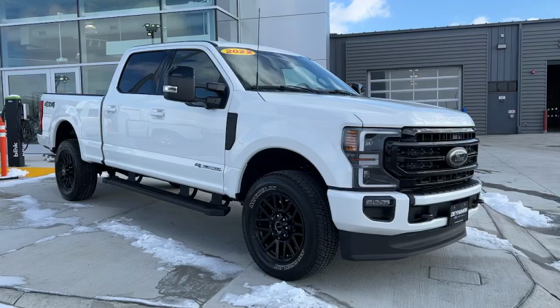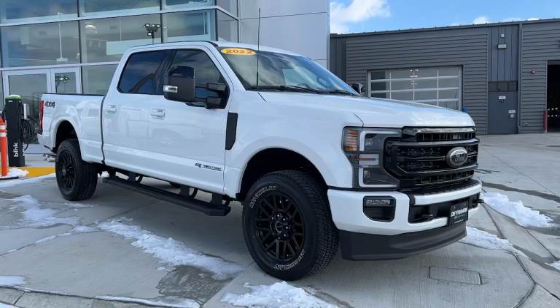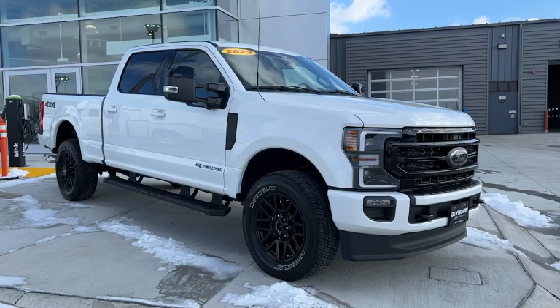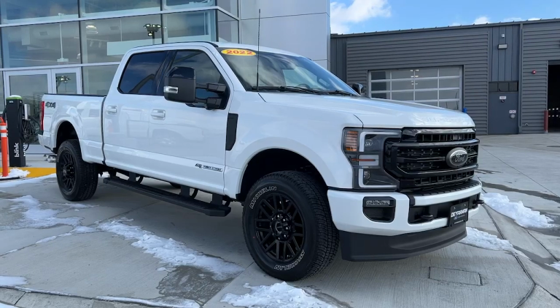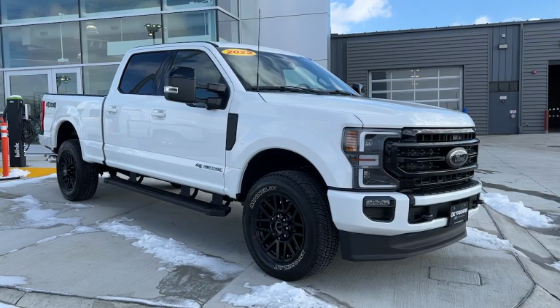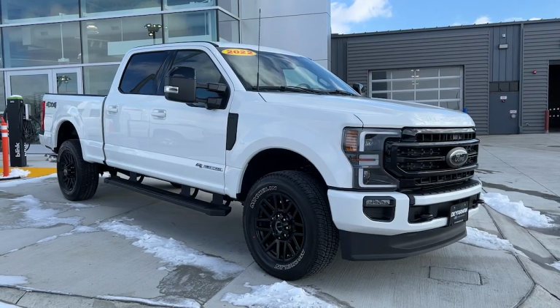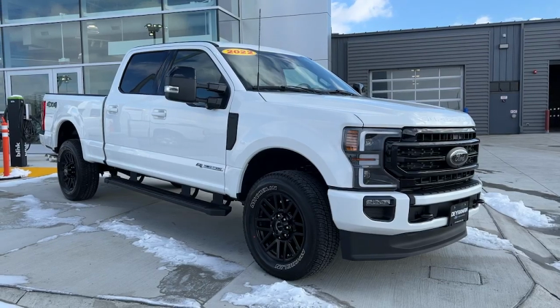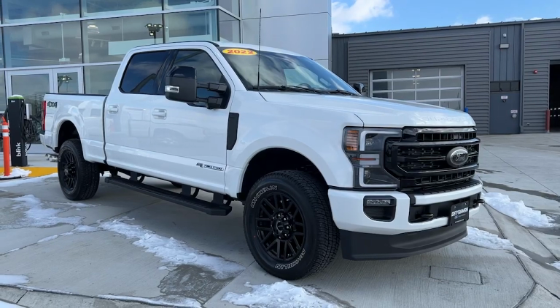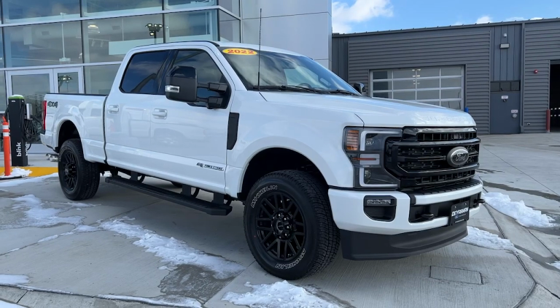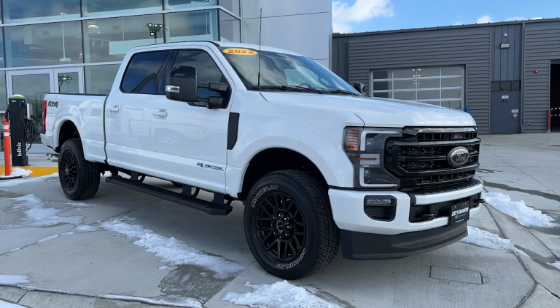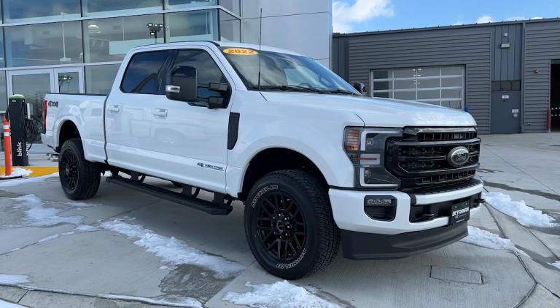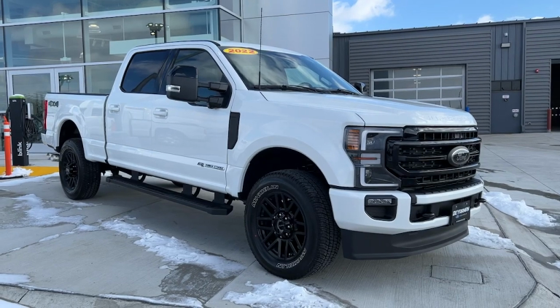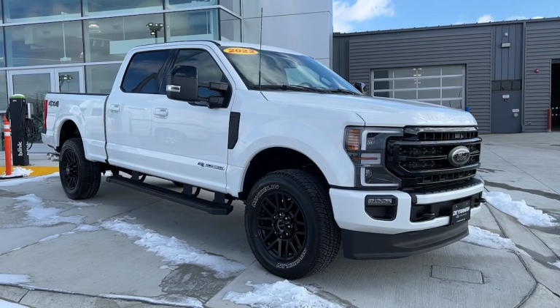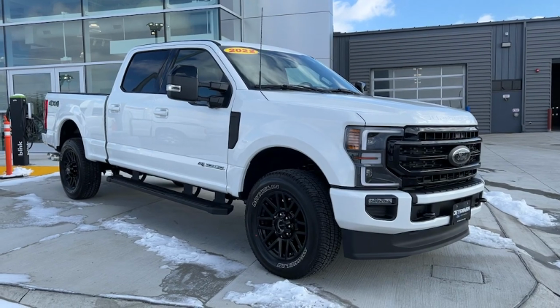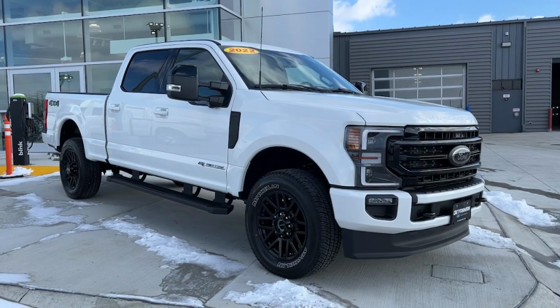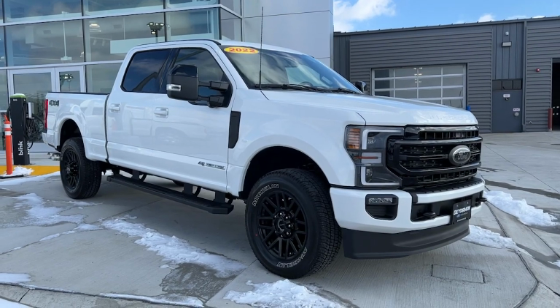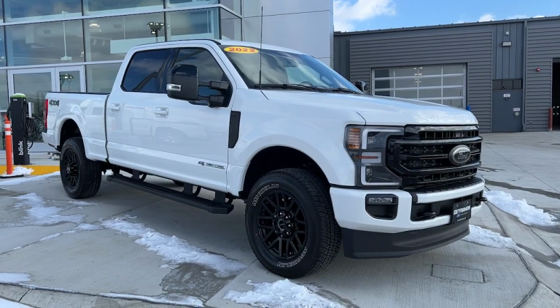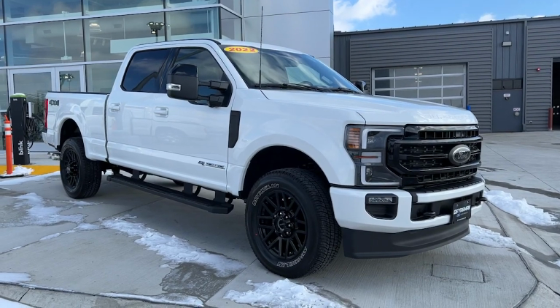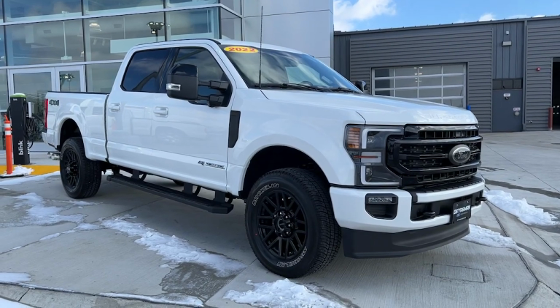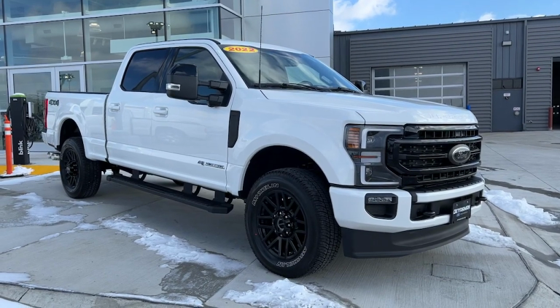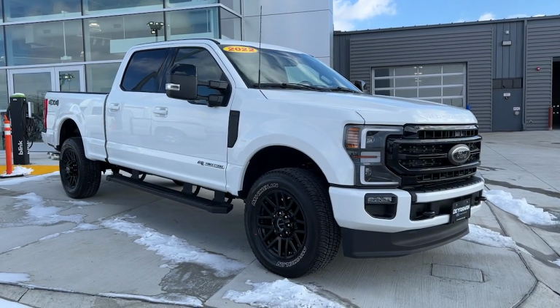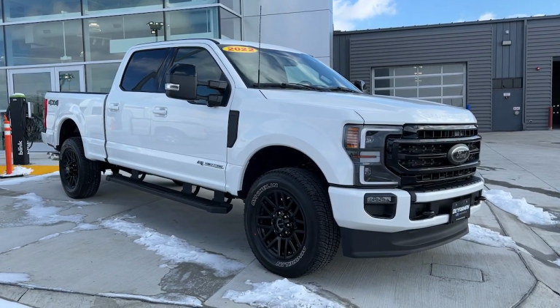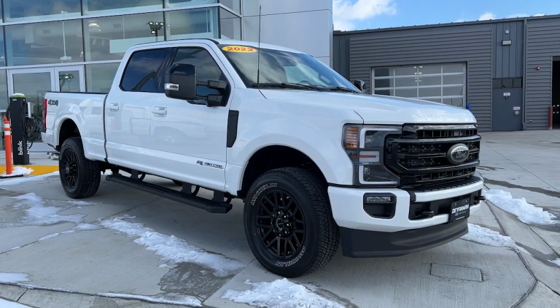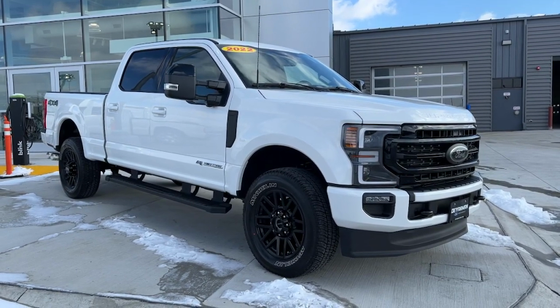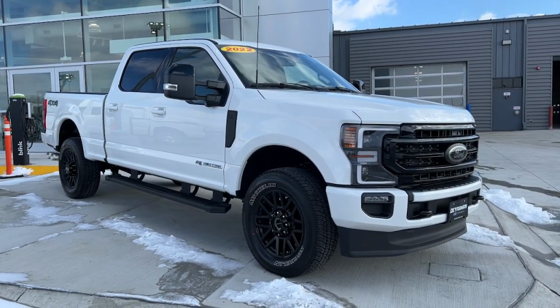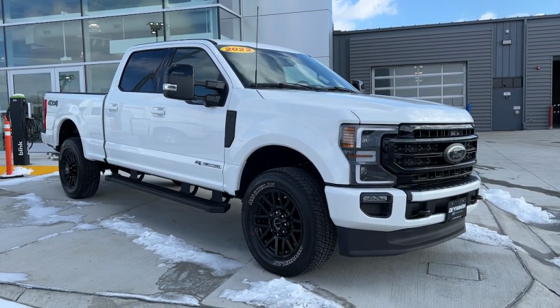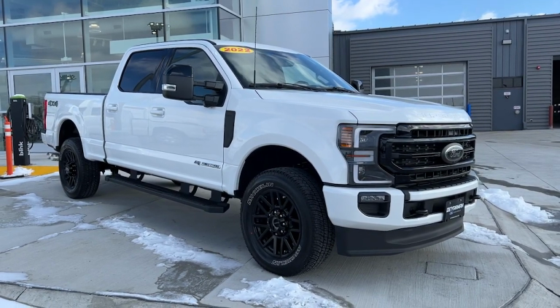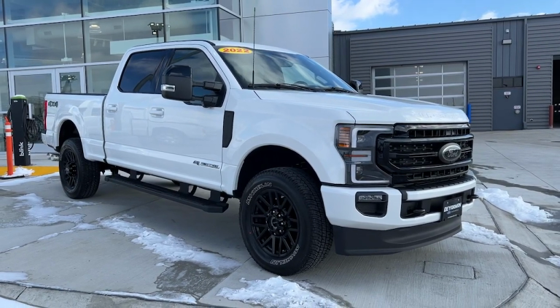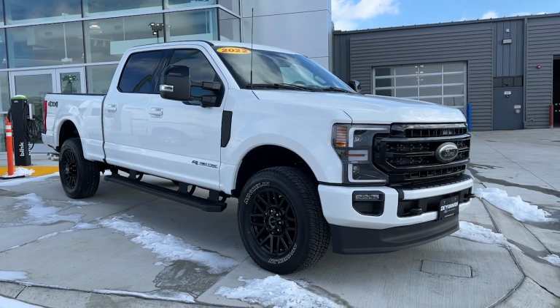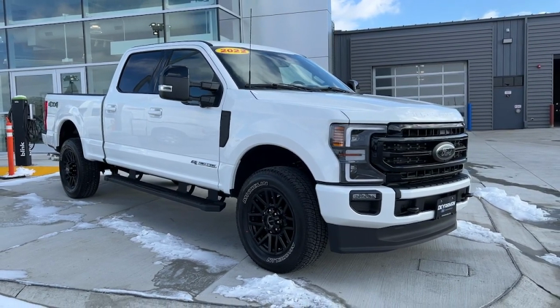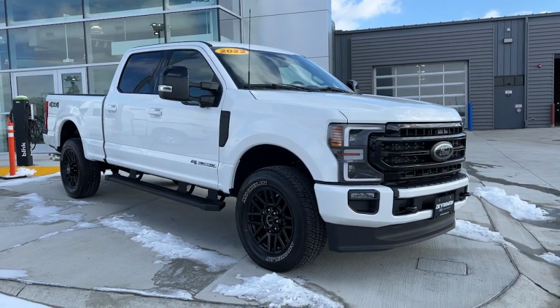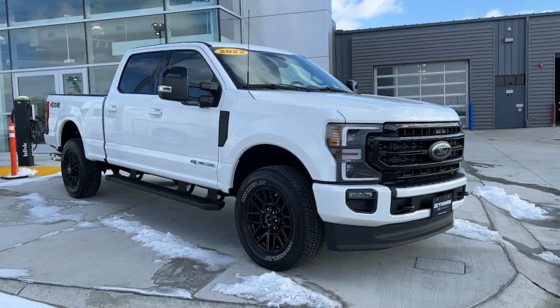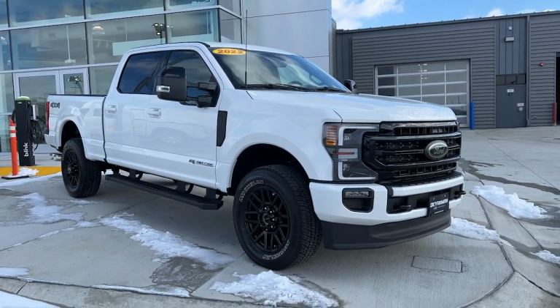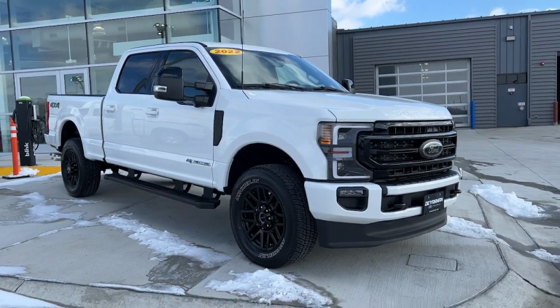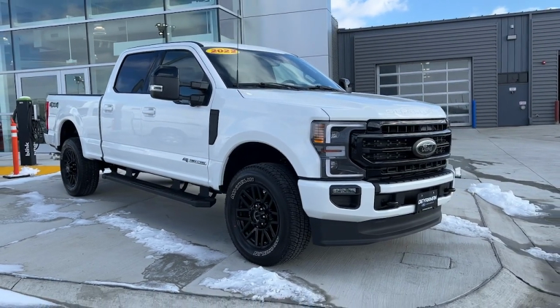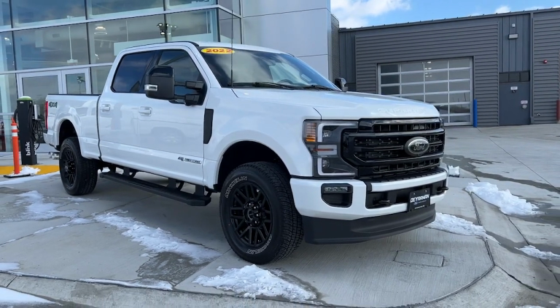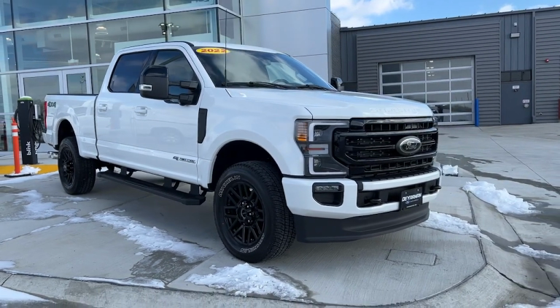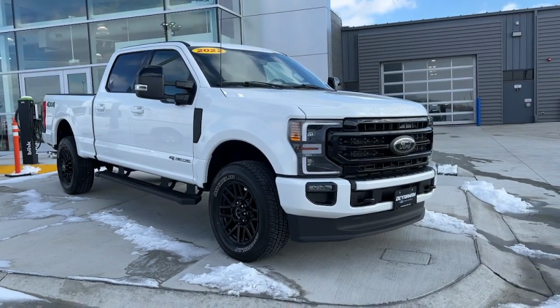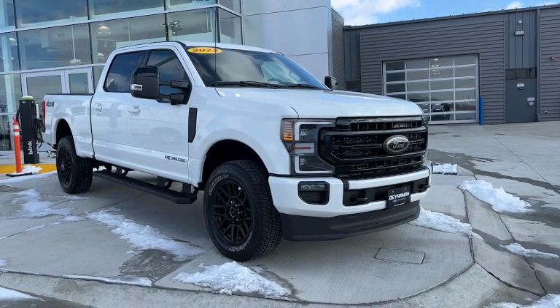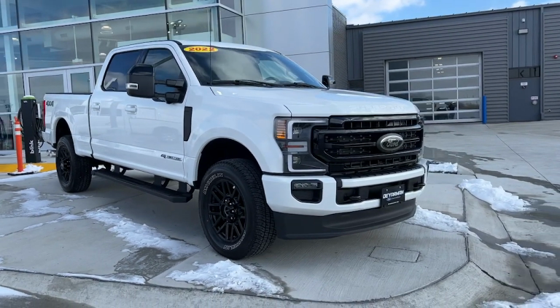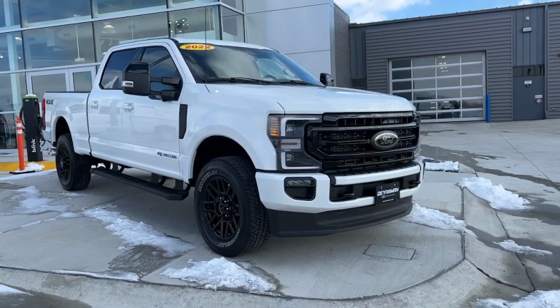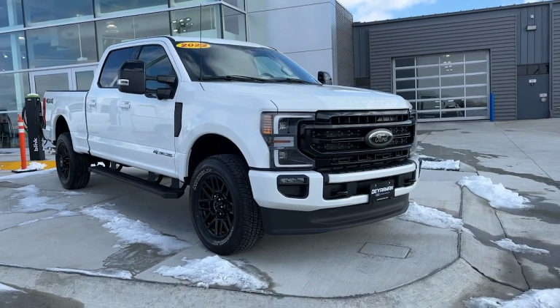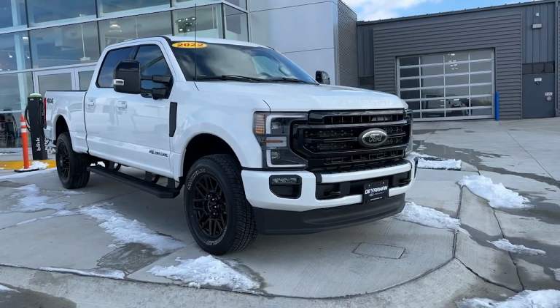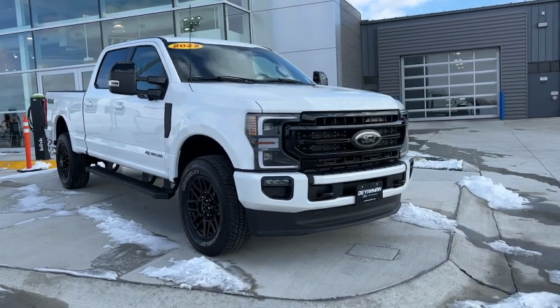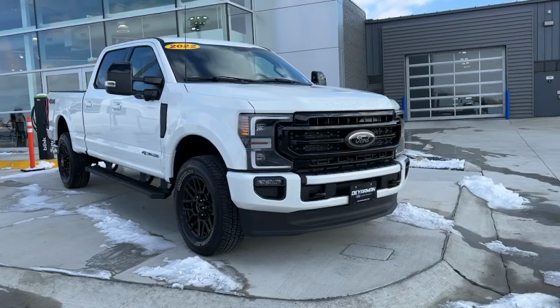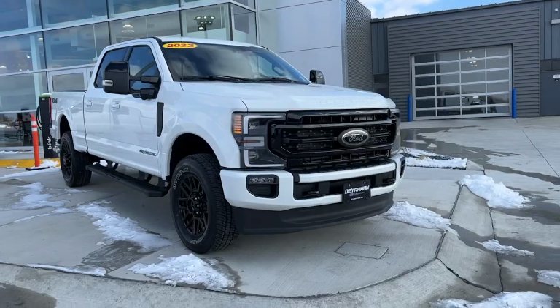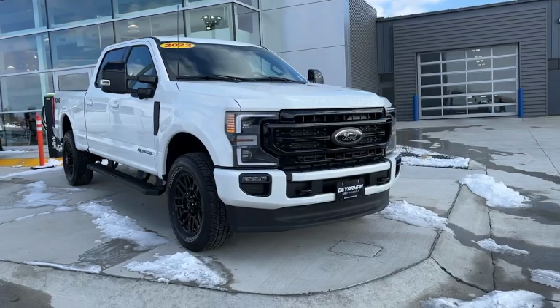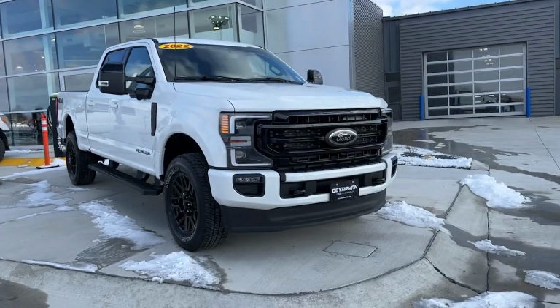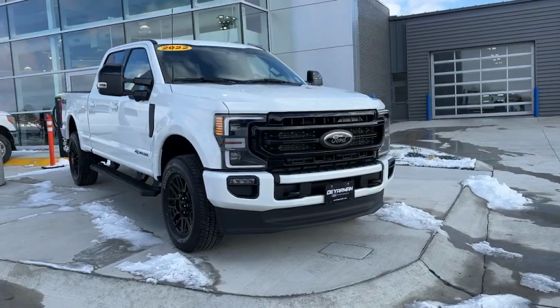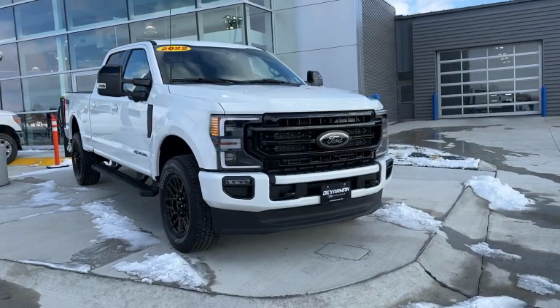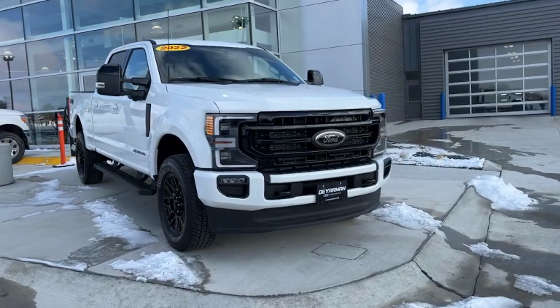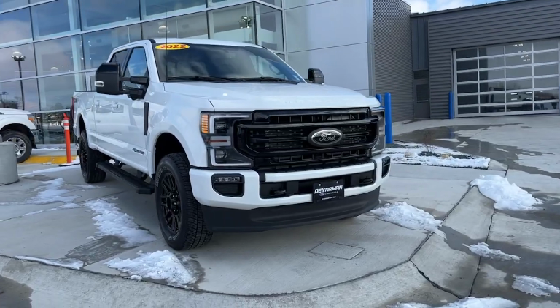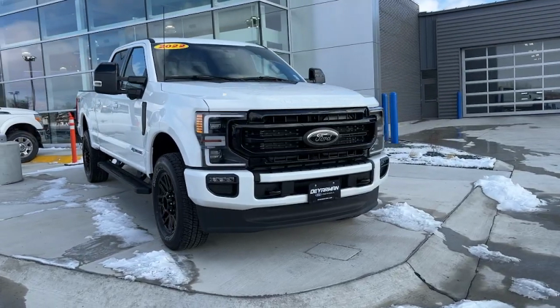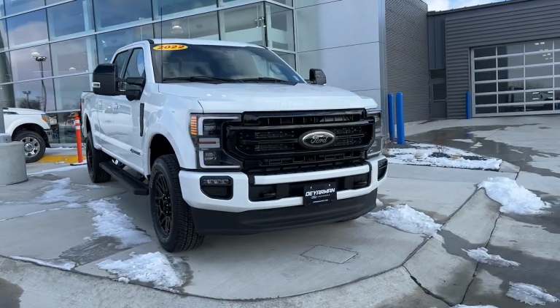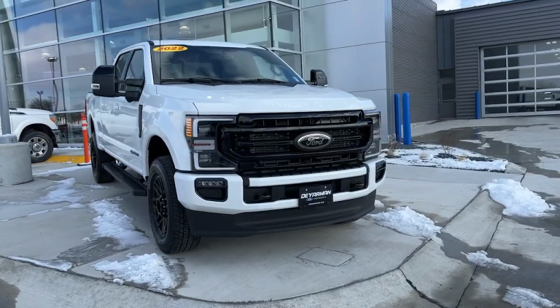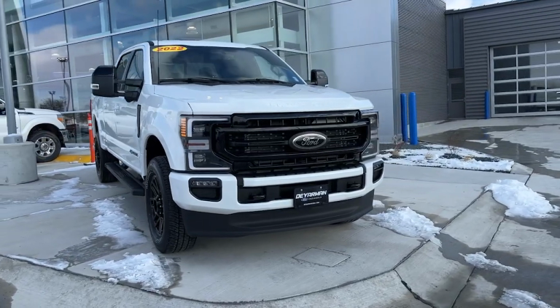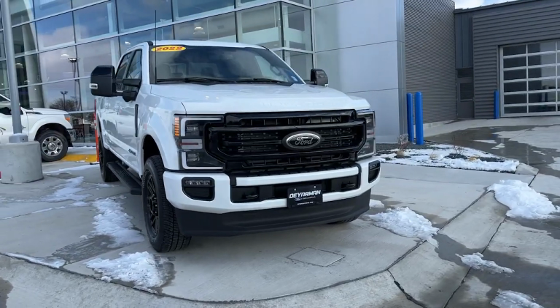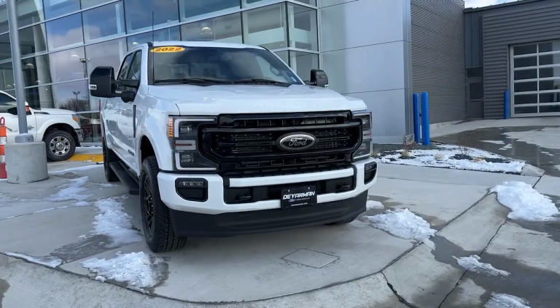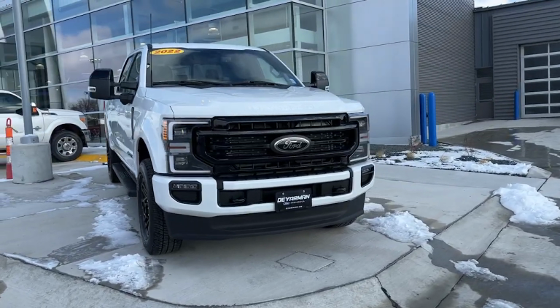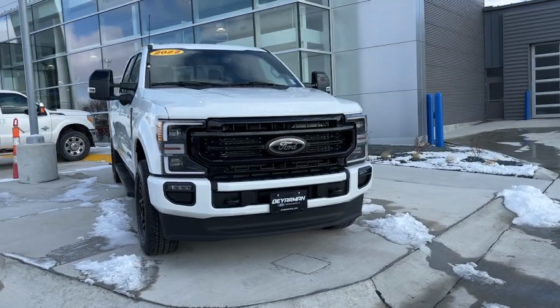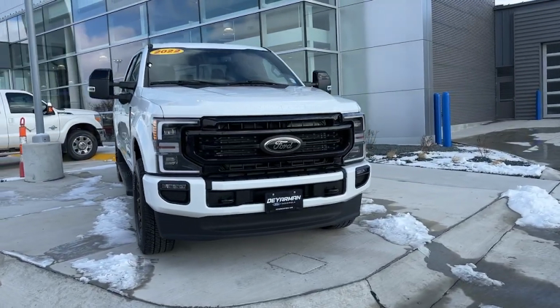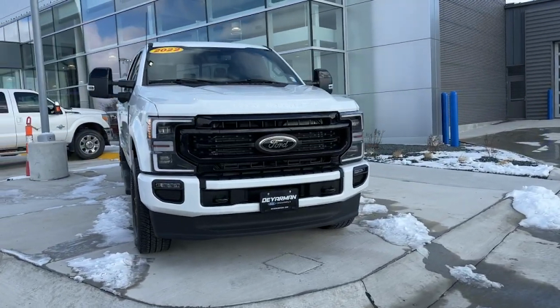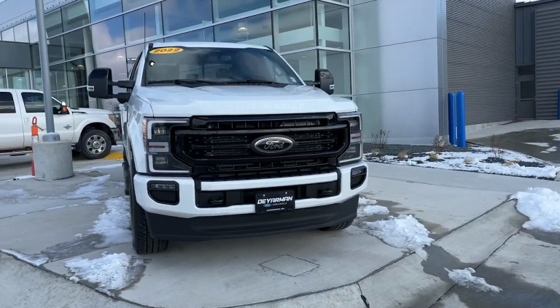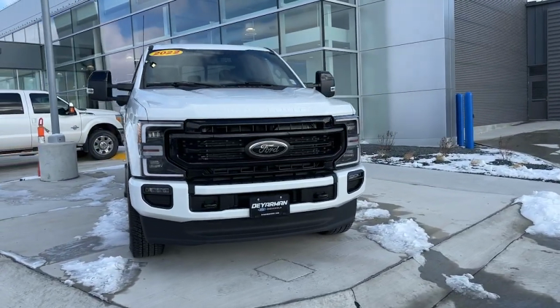Get acquainted with the 2022 Ford F-250. Get the full-size pickup you can count on.